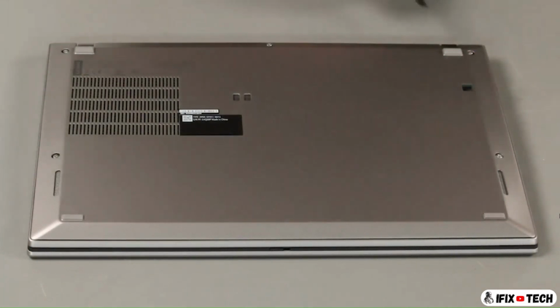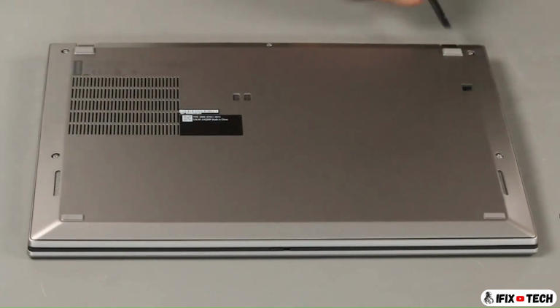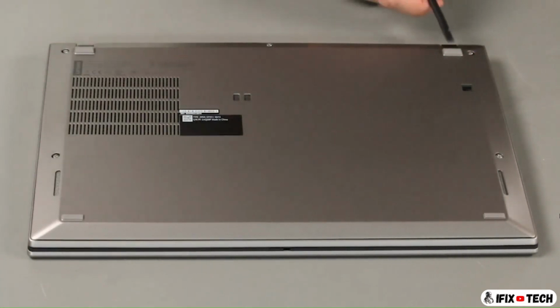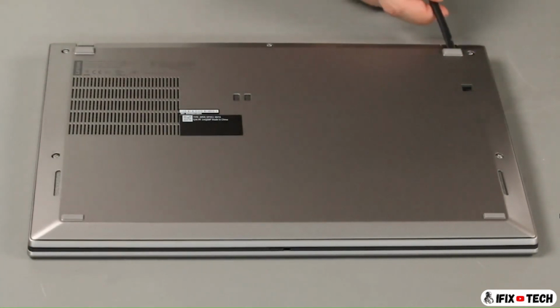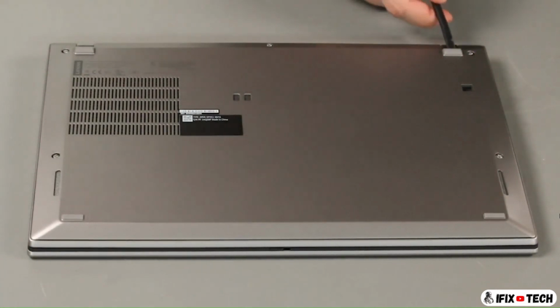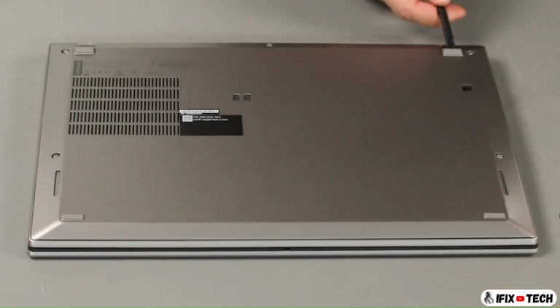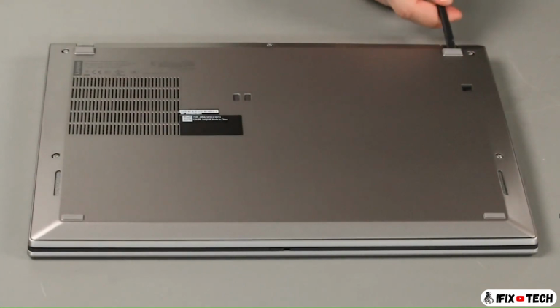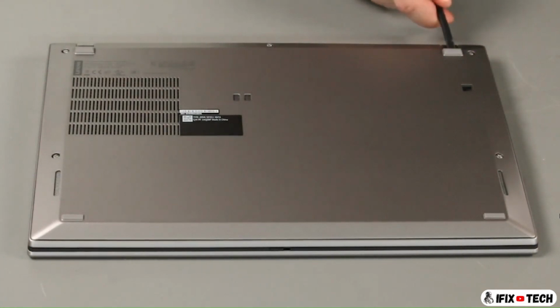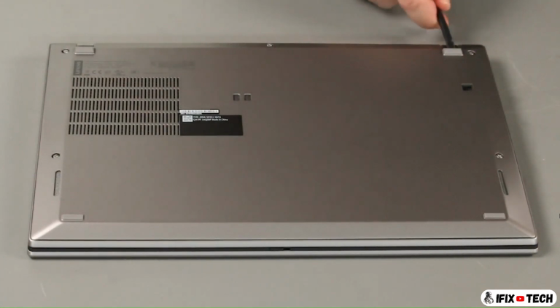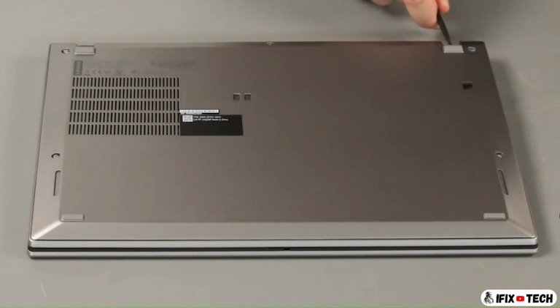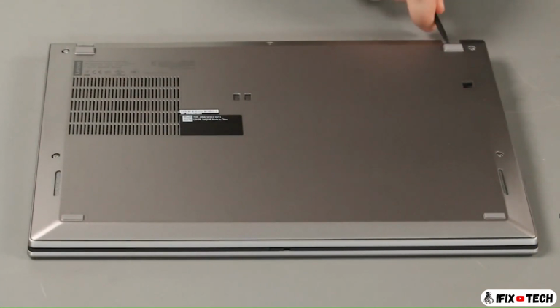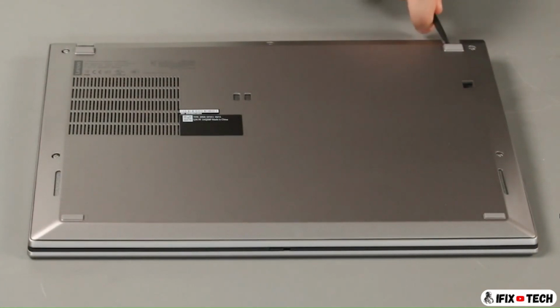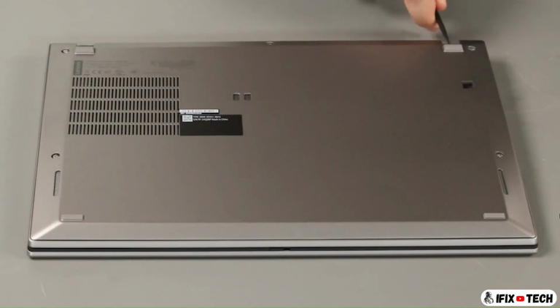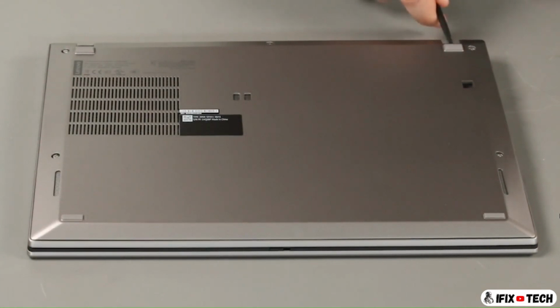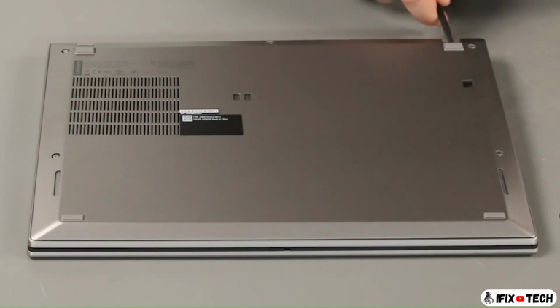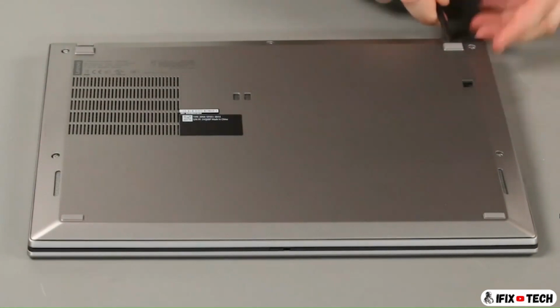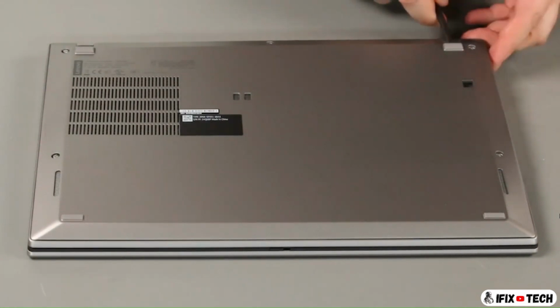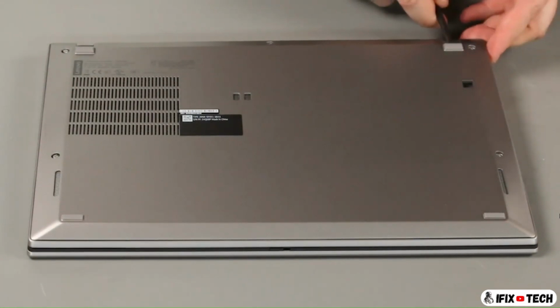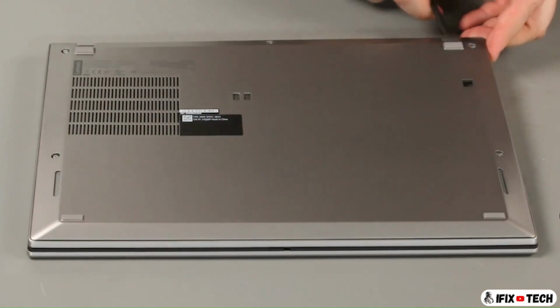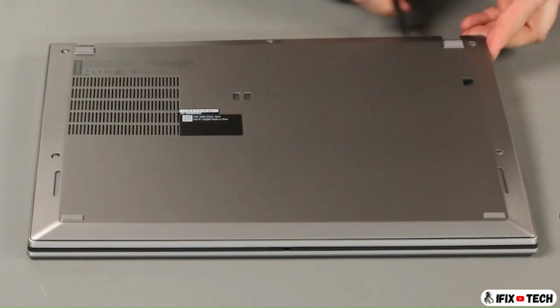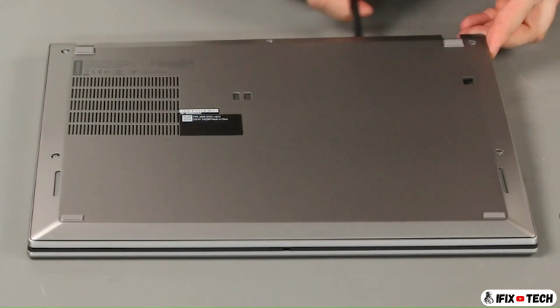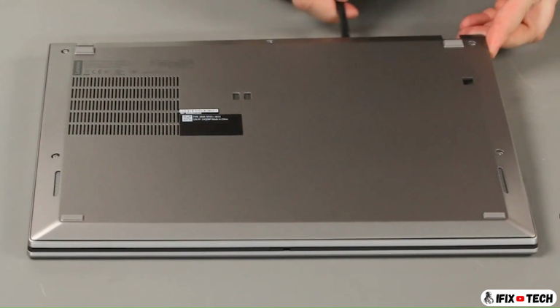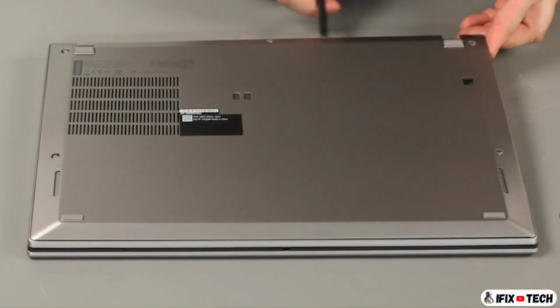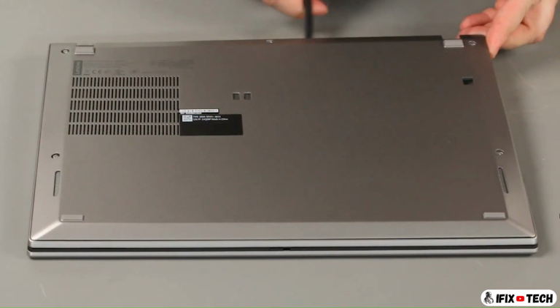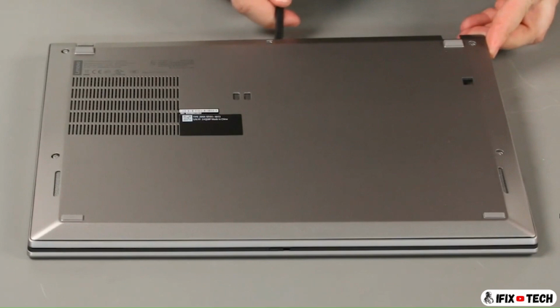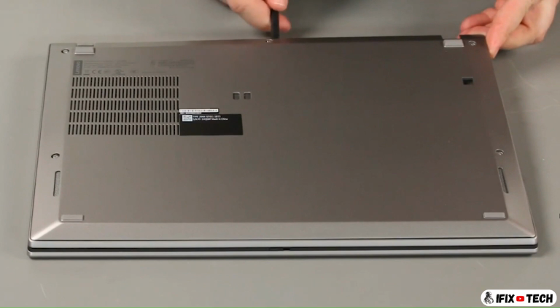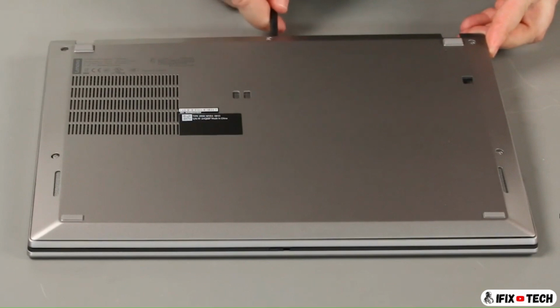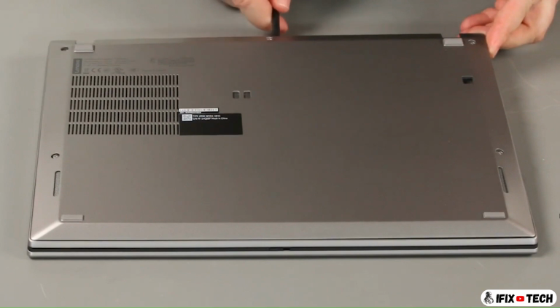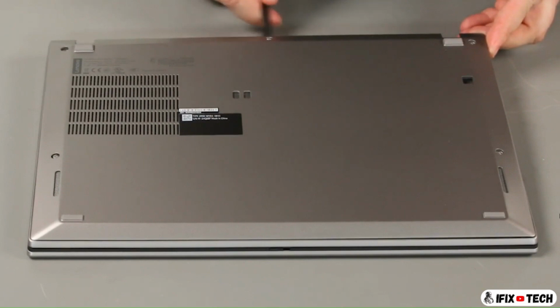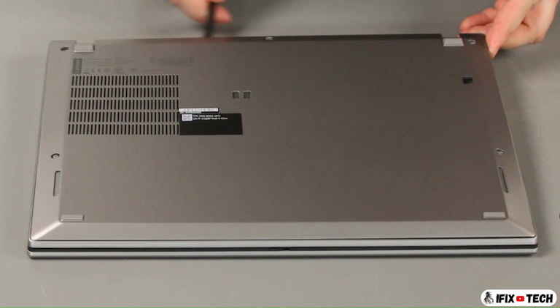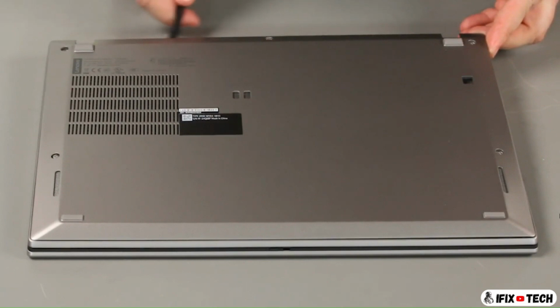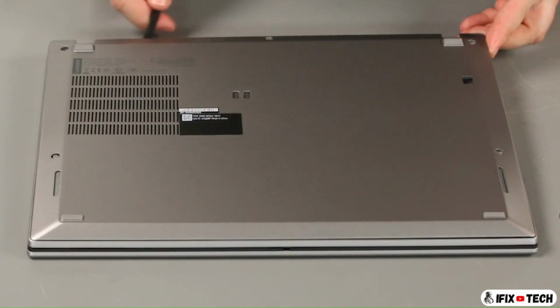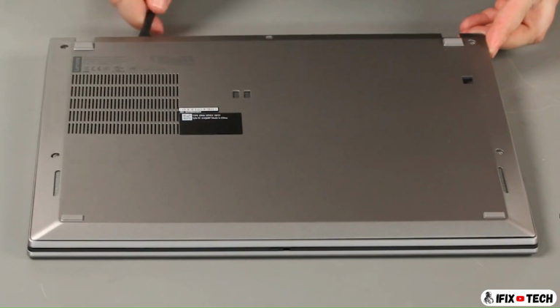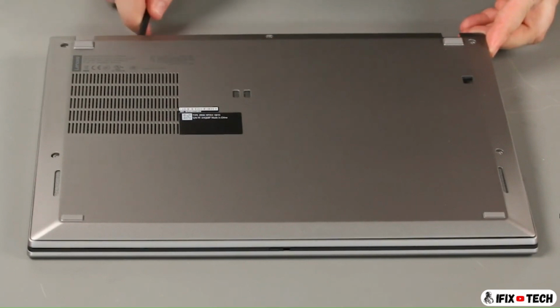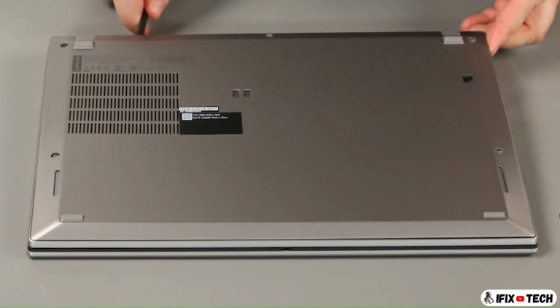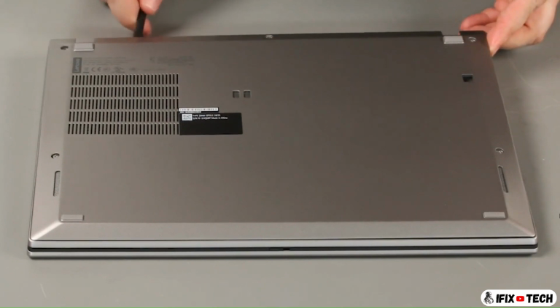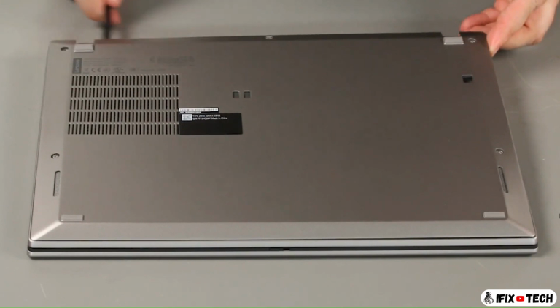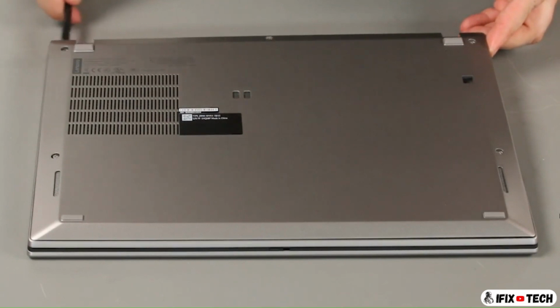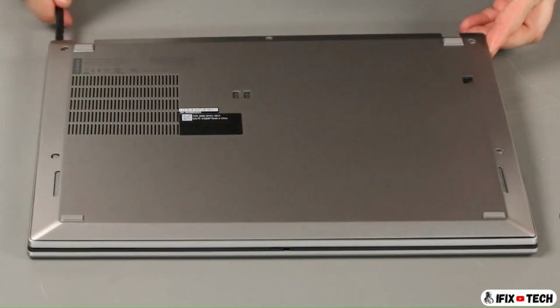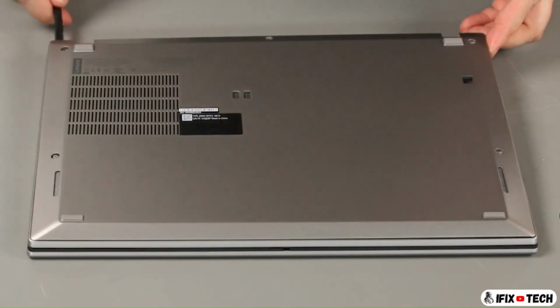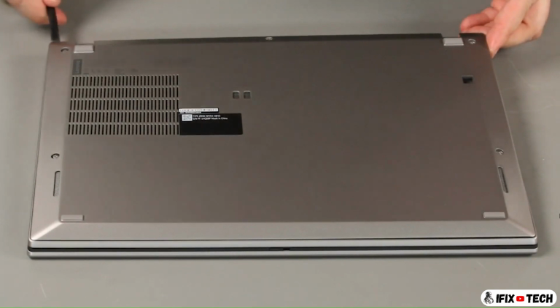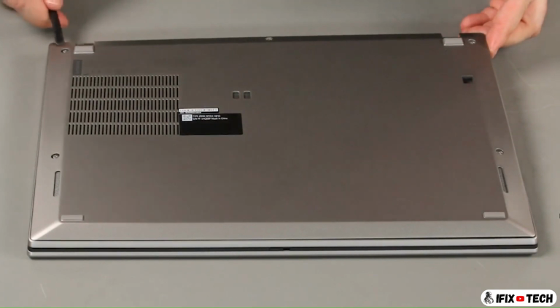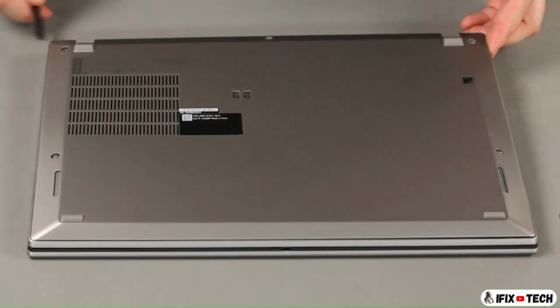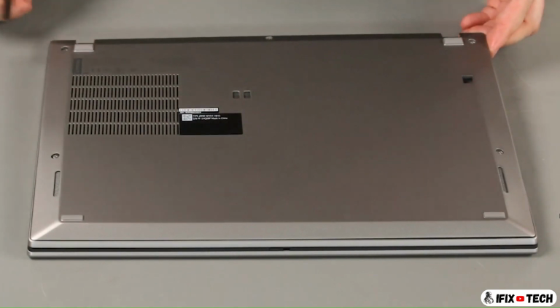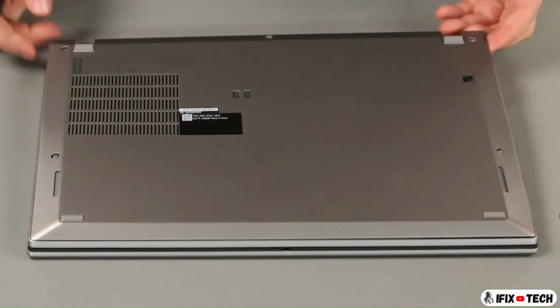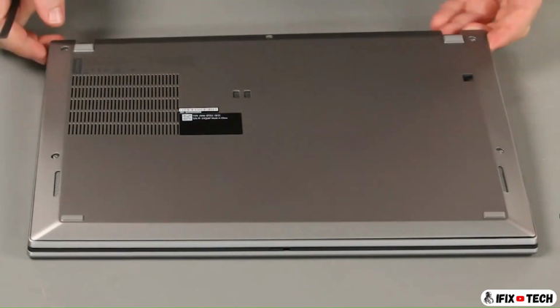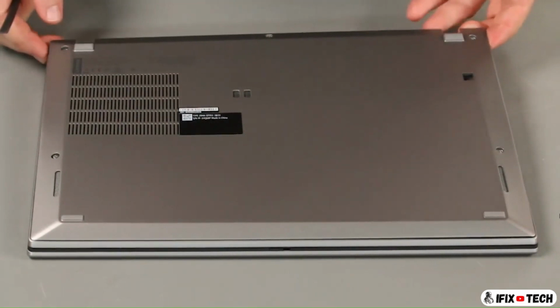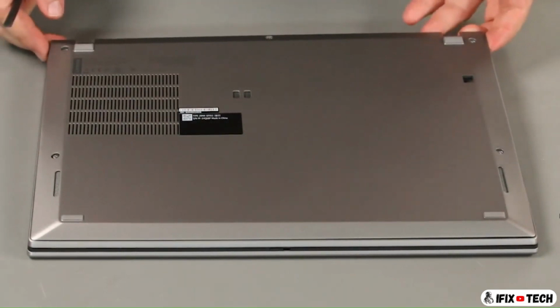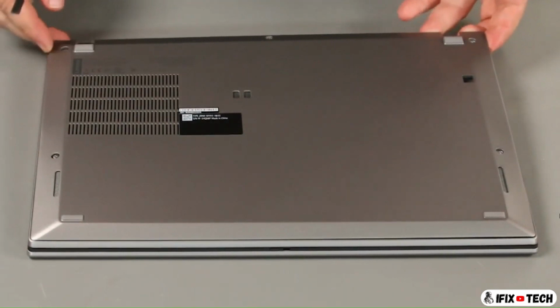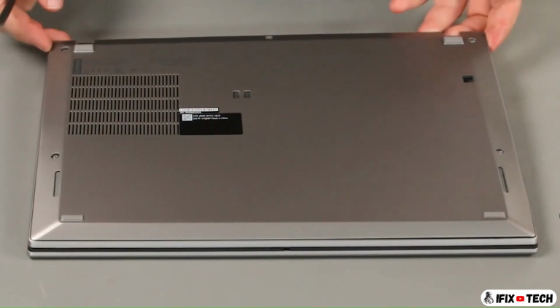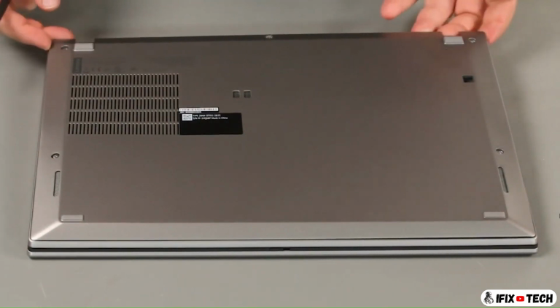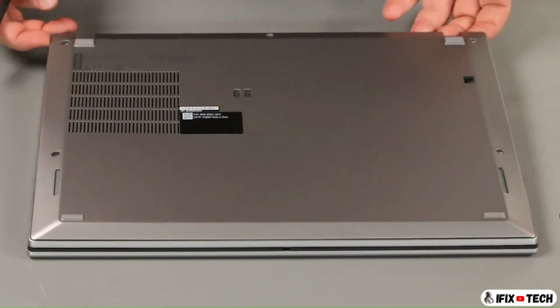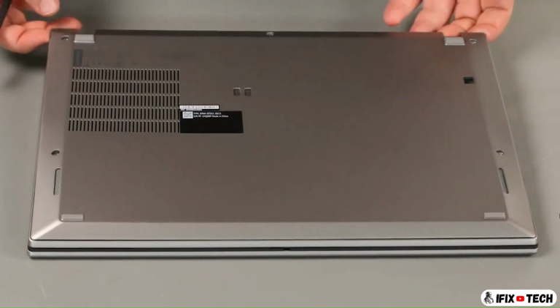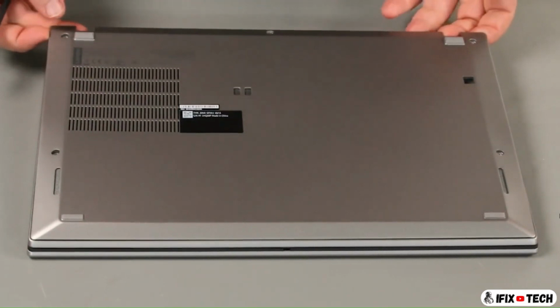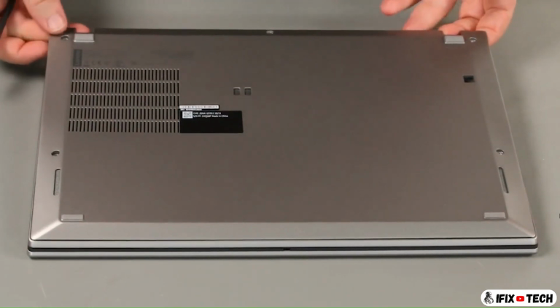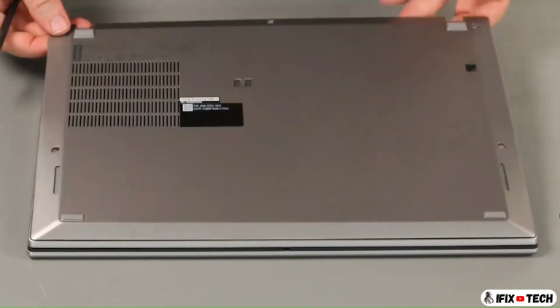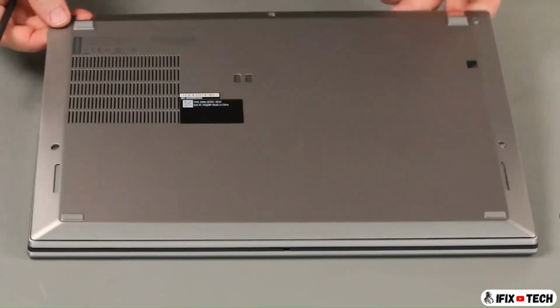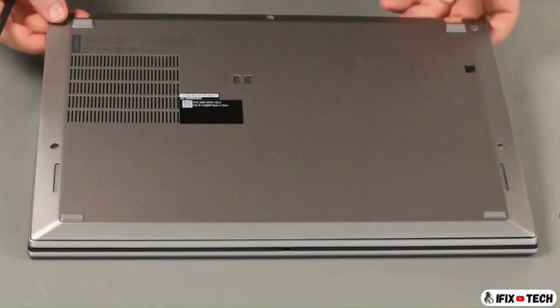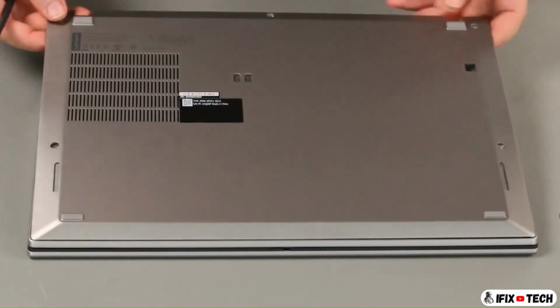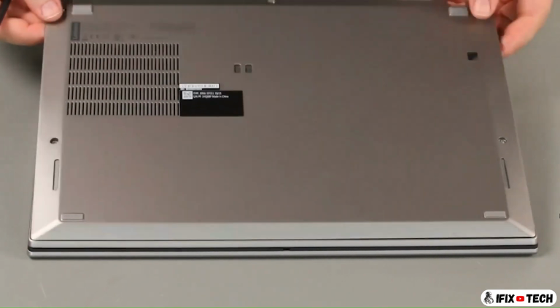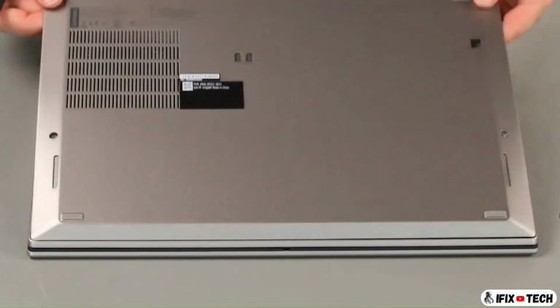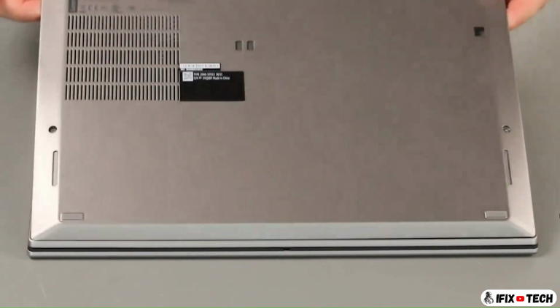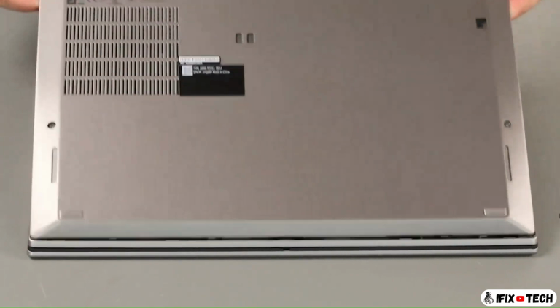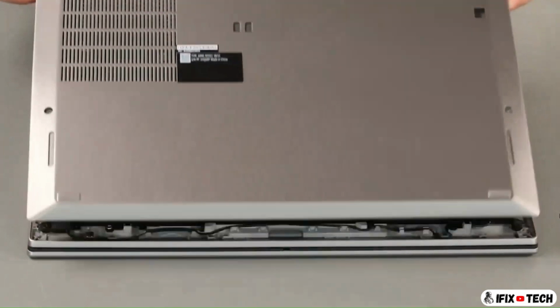Using a non-metallic pry tool, loosen the clips along the rear of the cover. Lift the cover from the system.